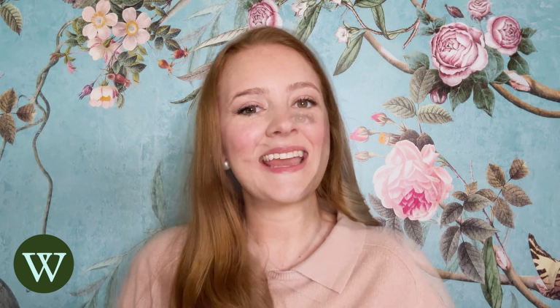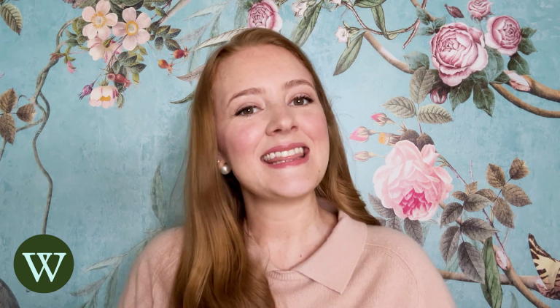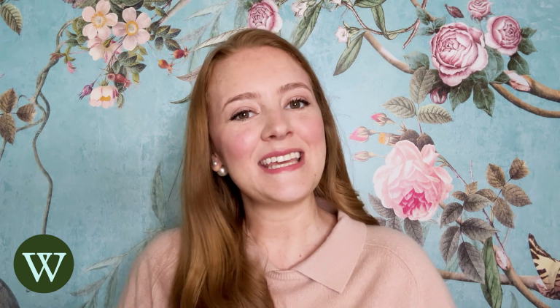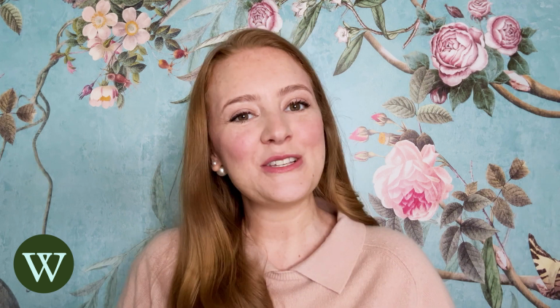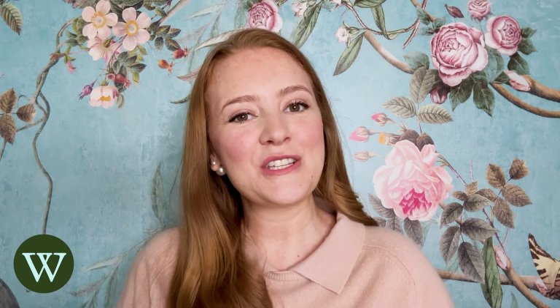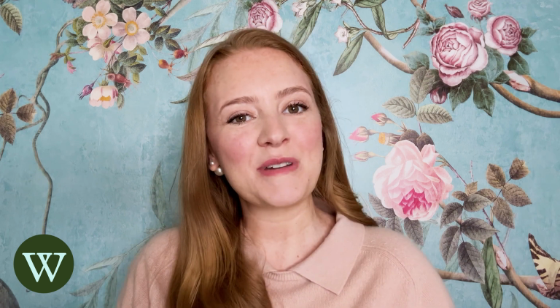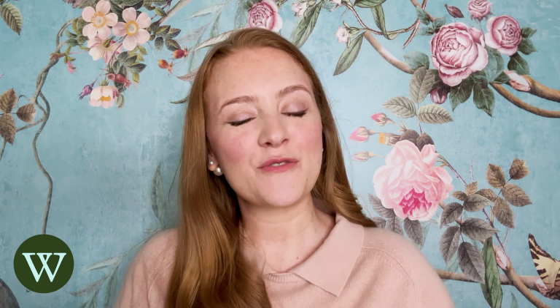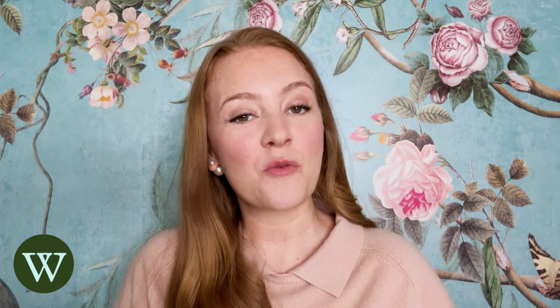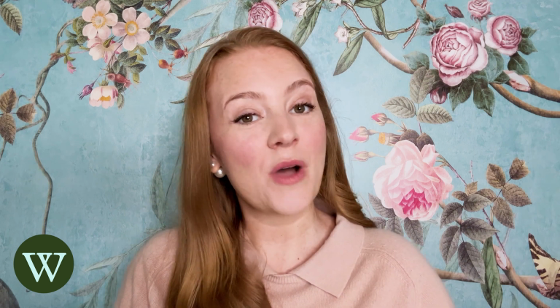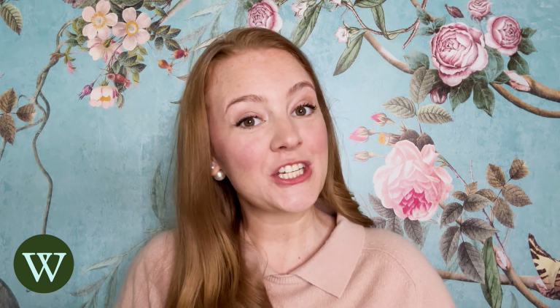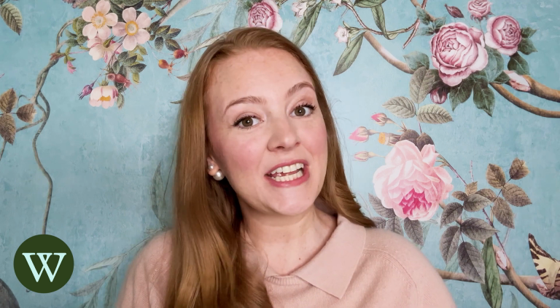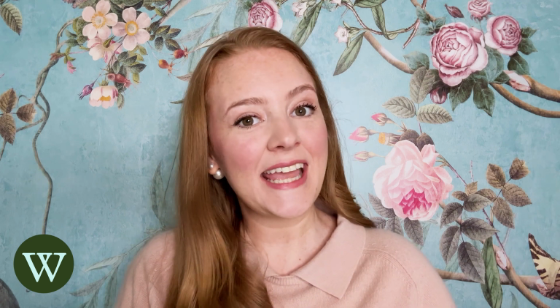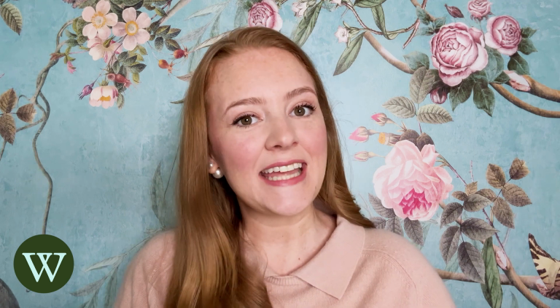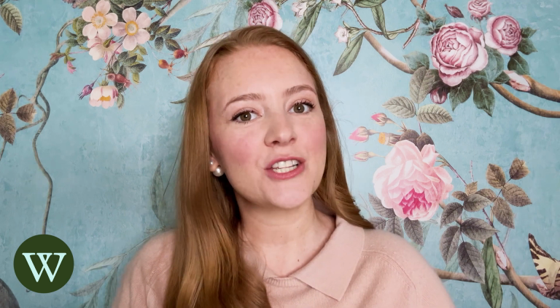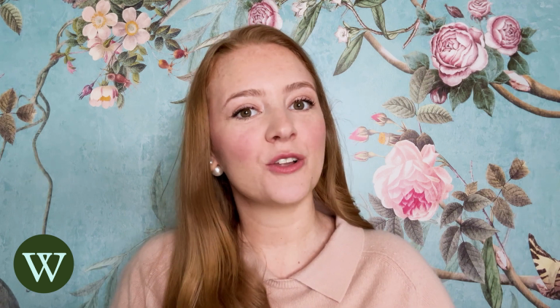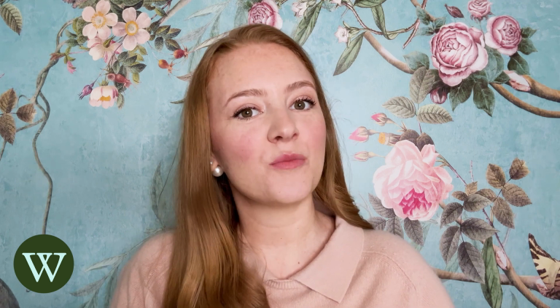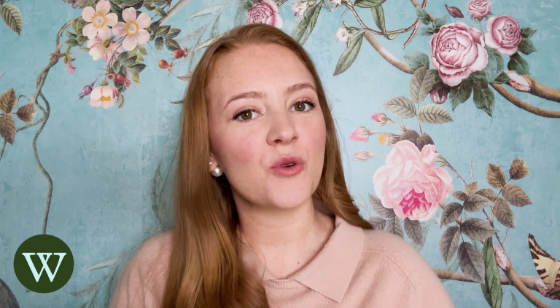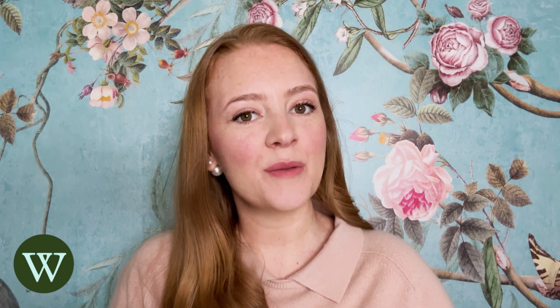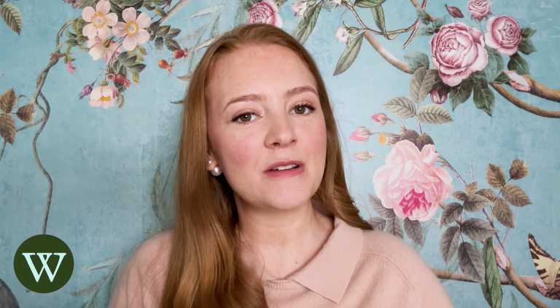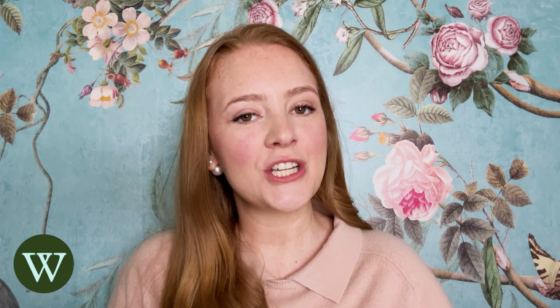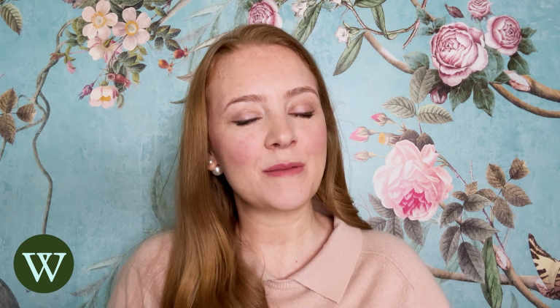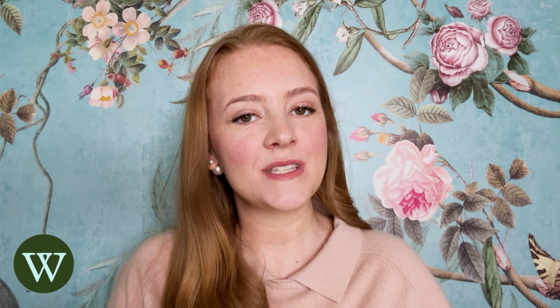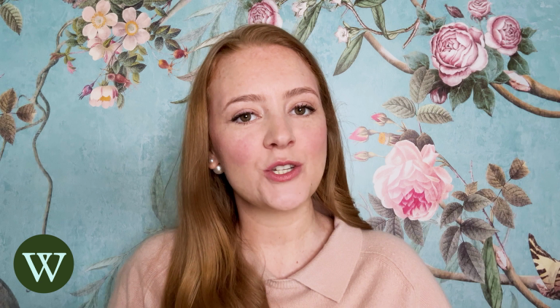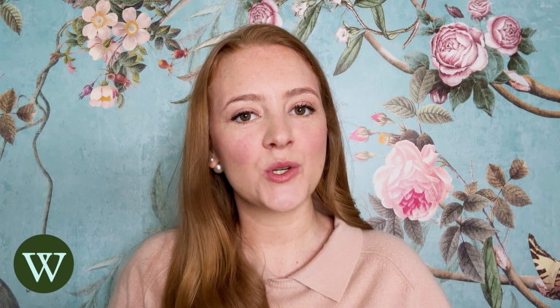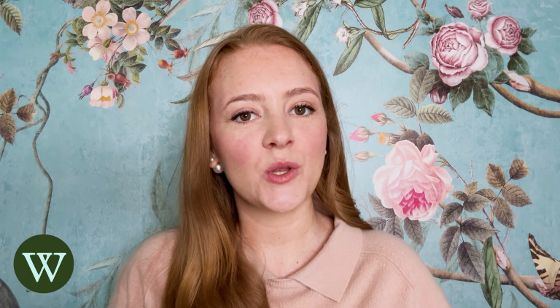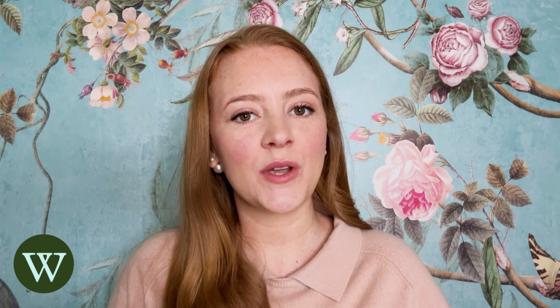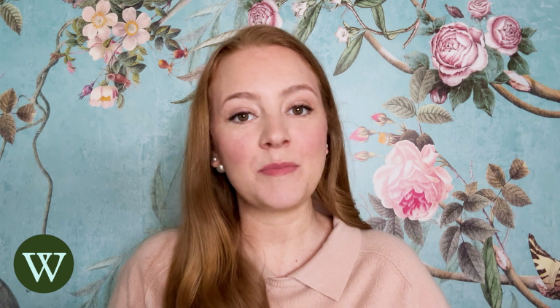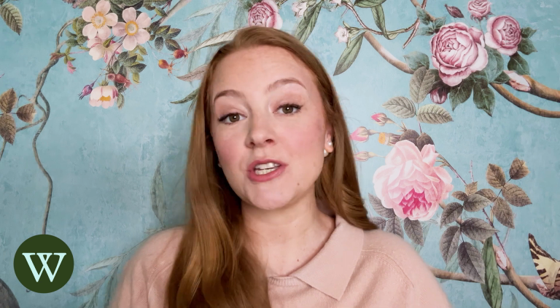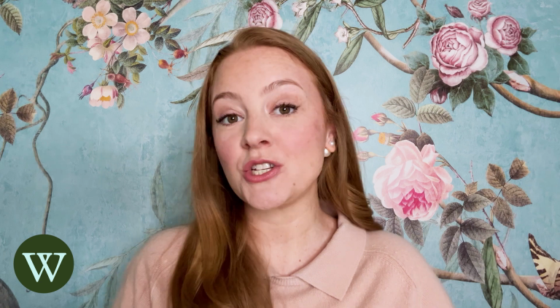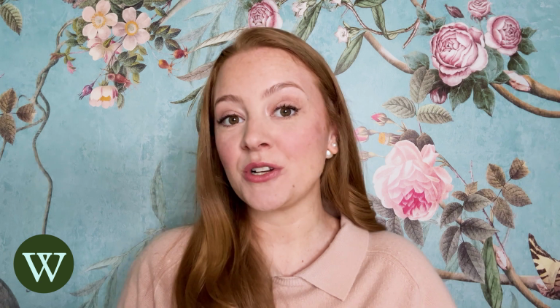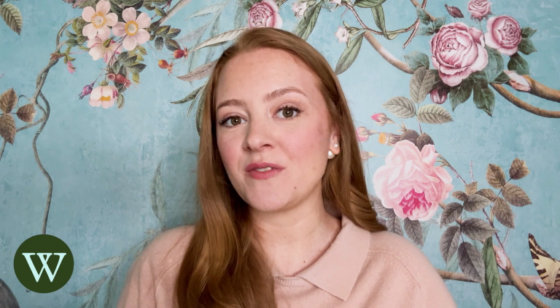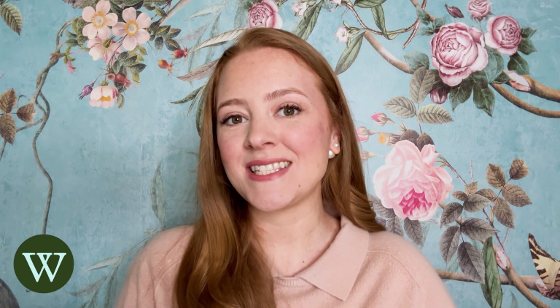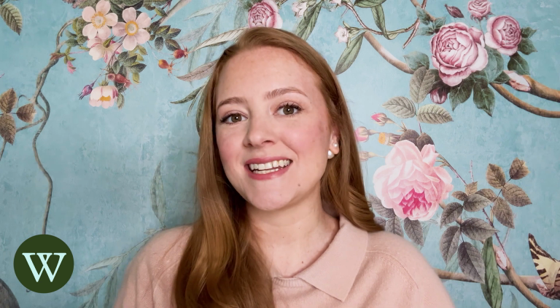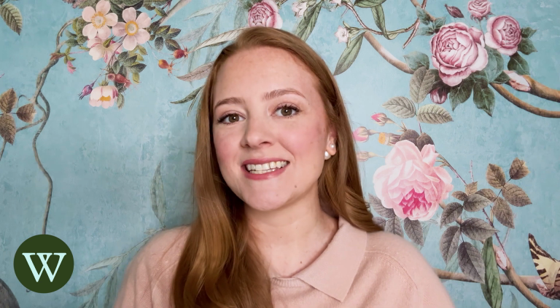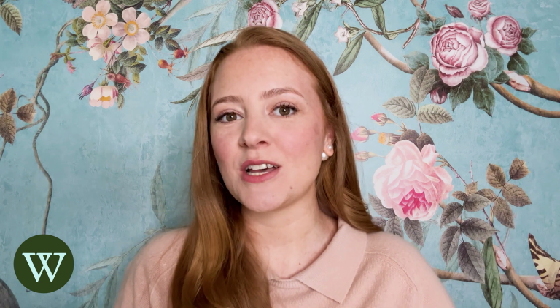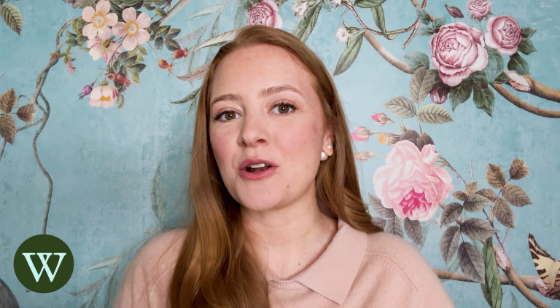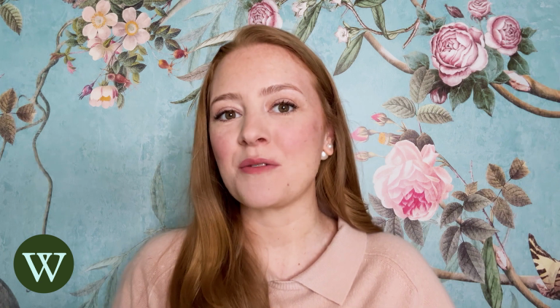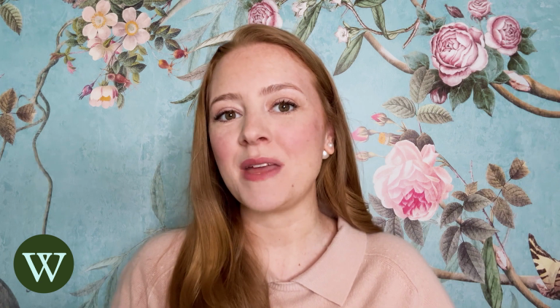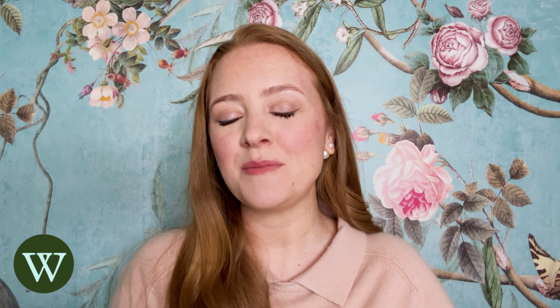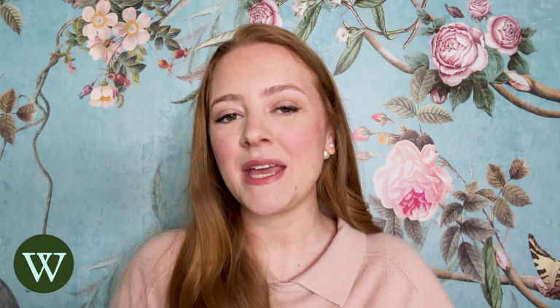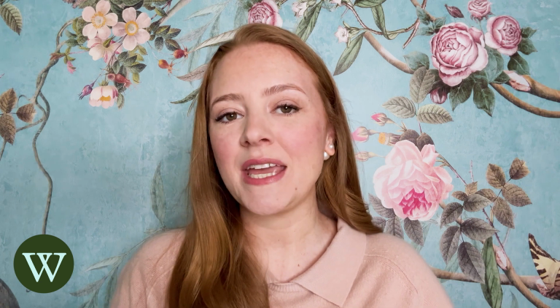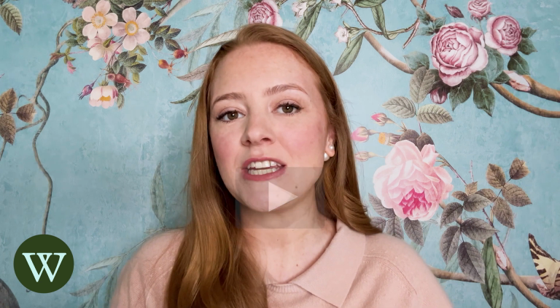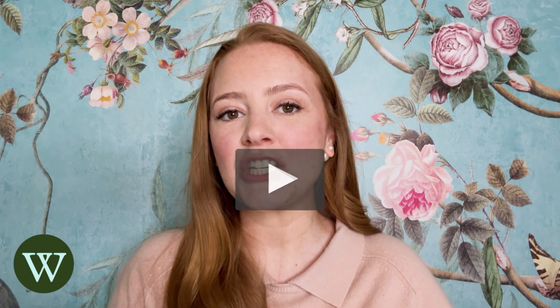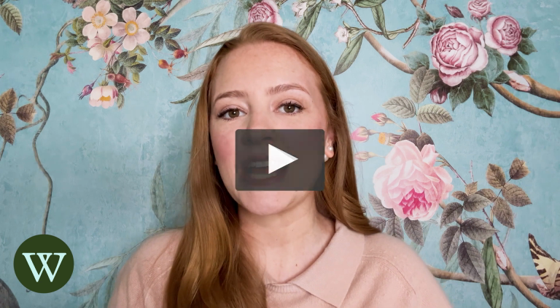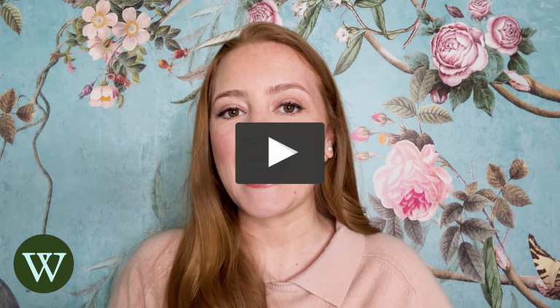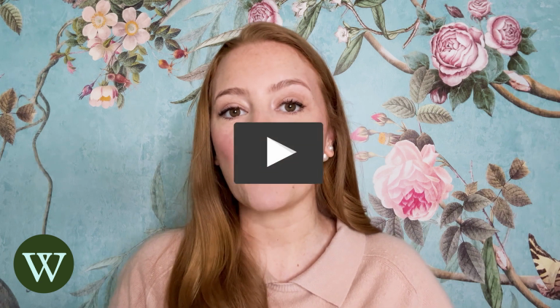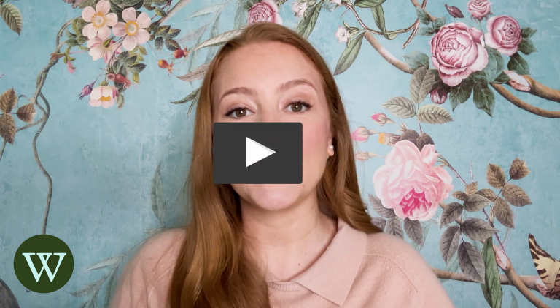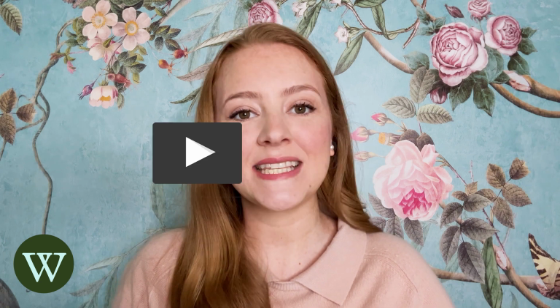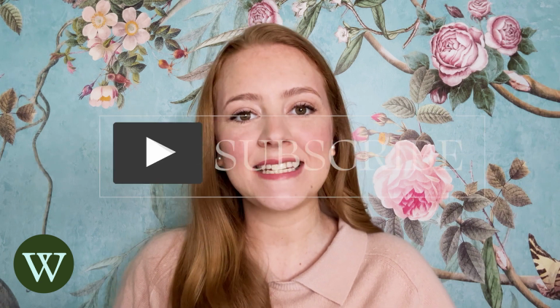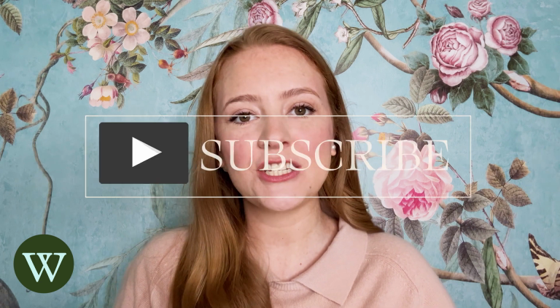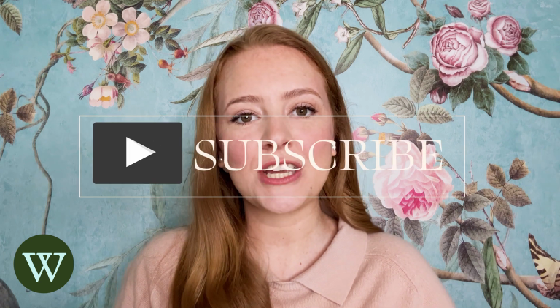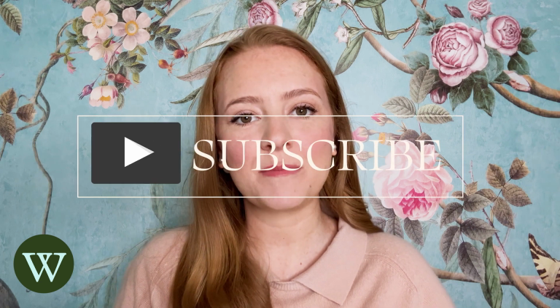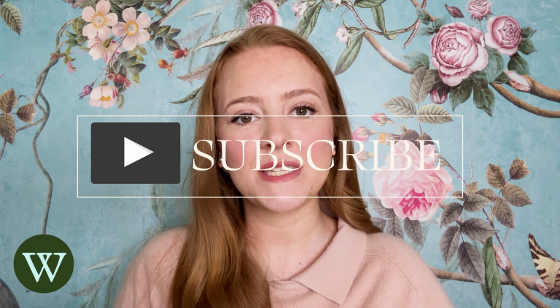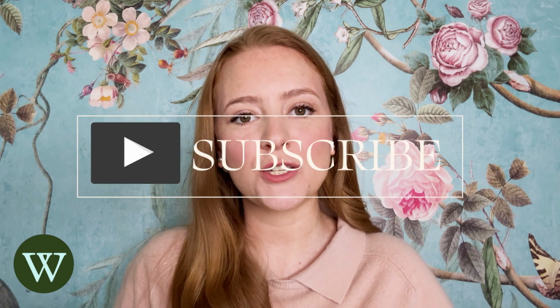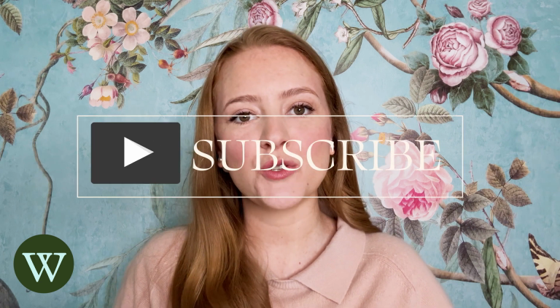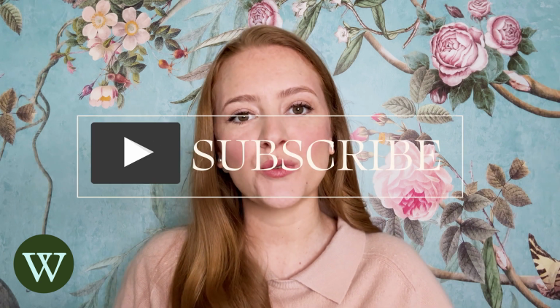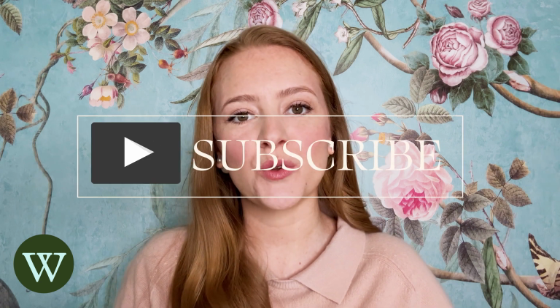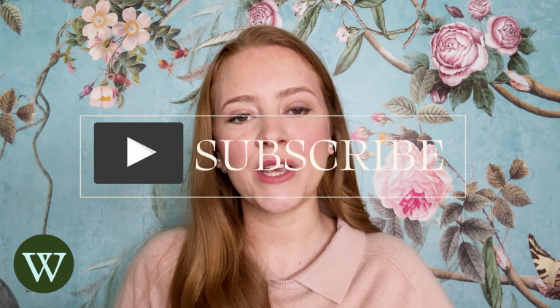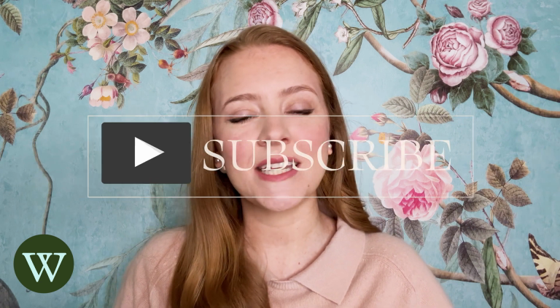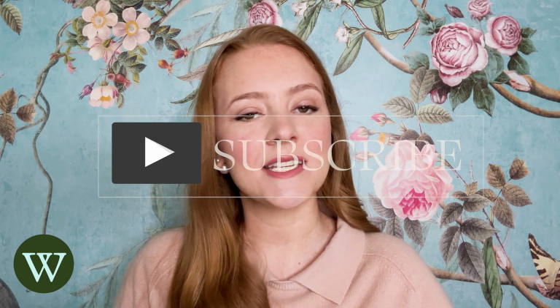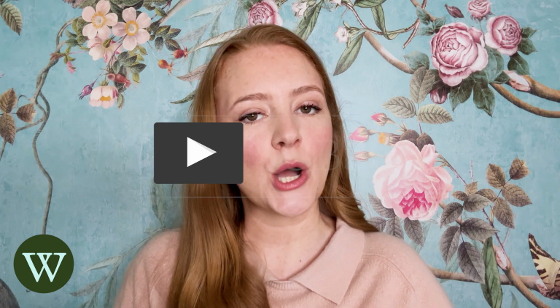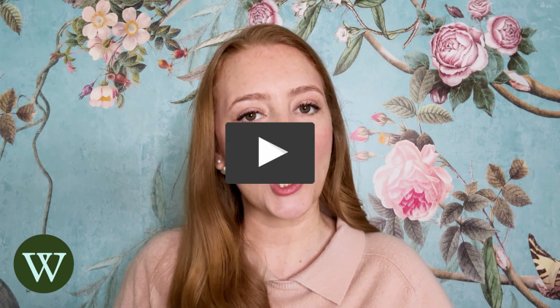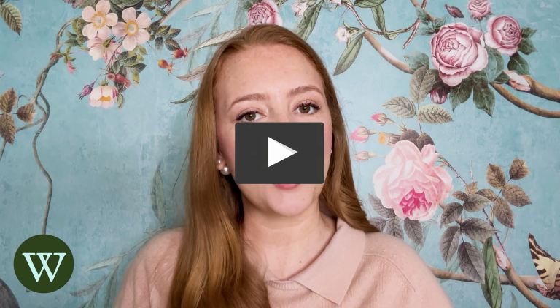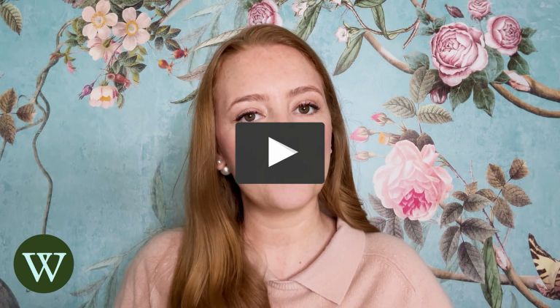Thank you so much for watching. To learn more about gems and jewelry, be sure to visit us at winstongemsandjewelry.com.